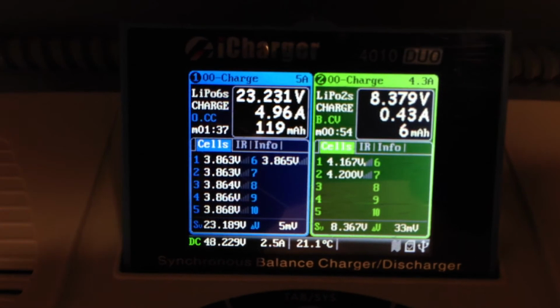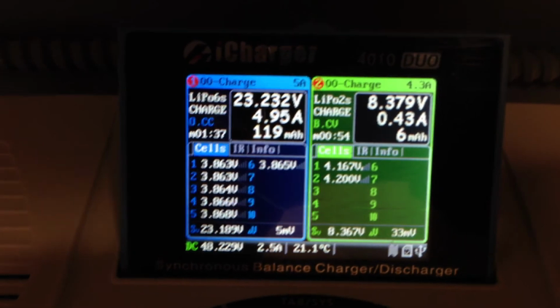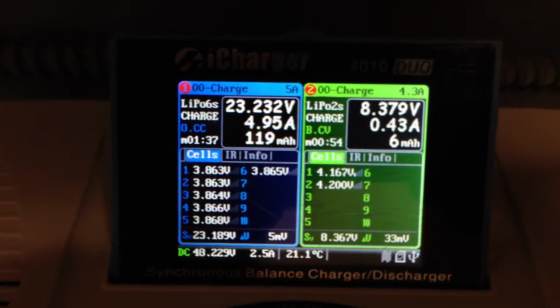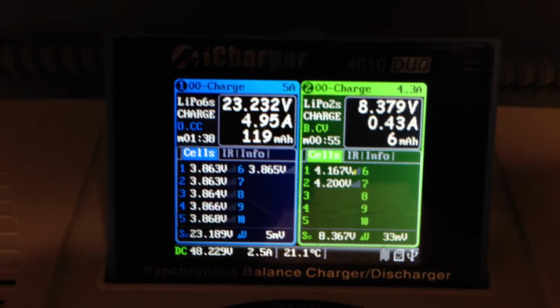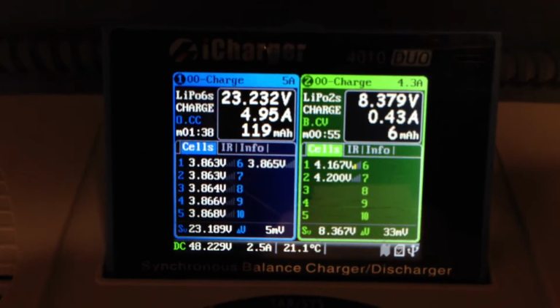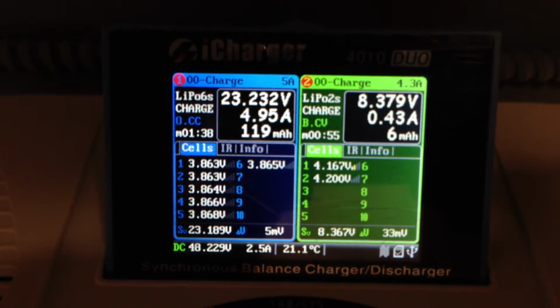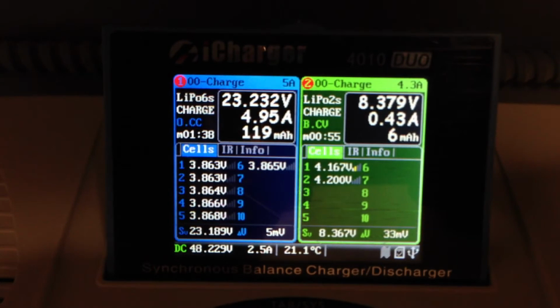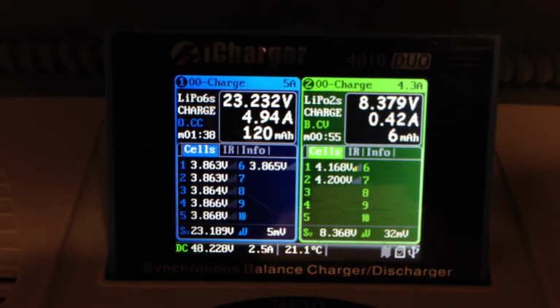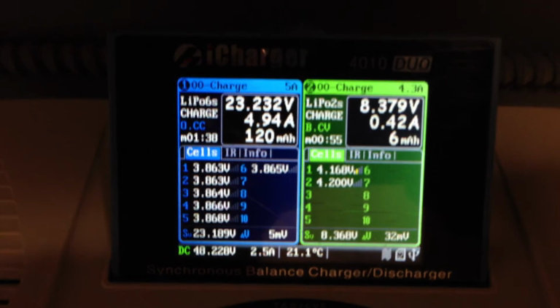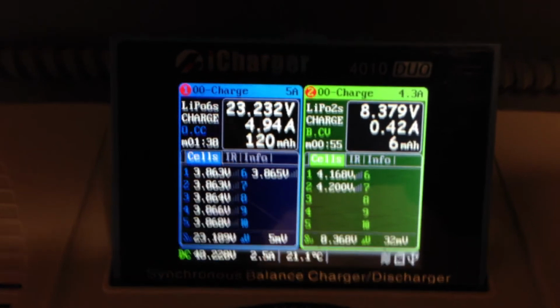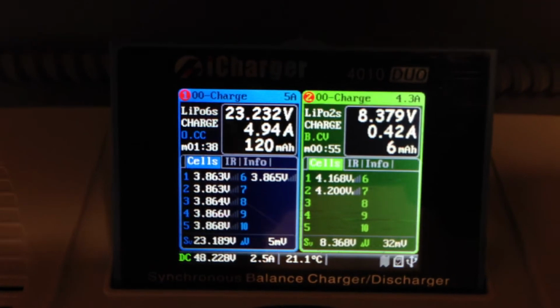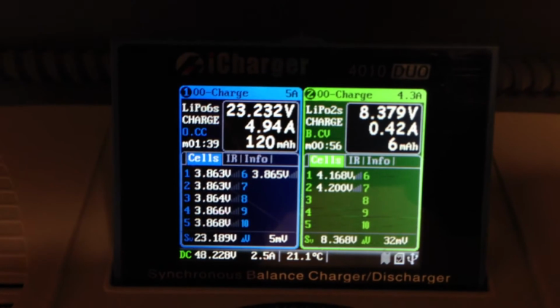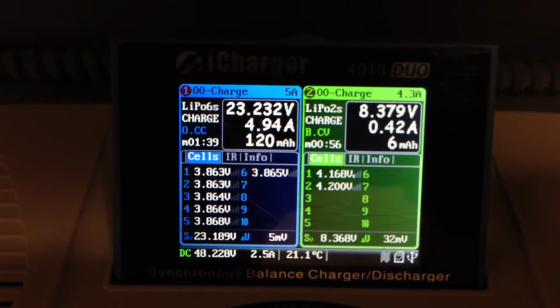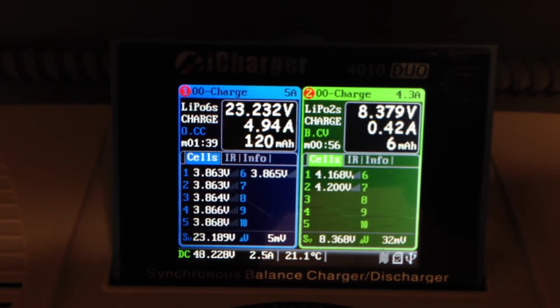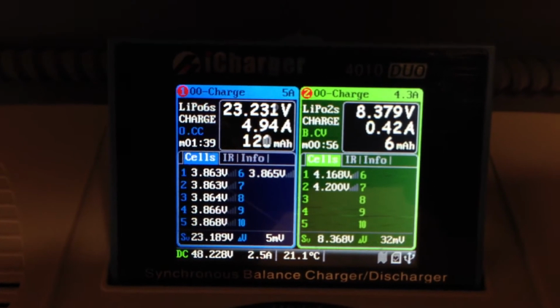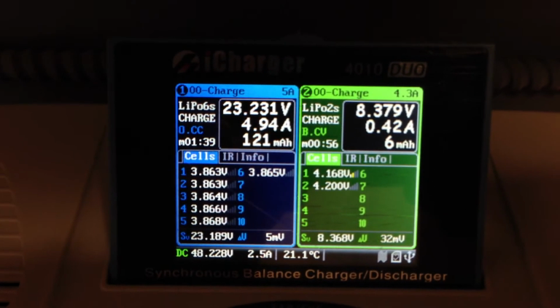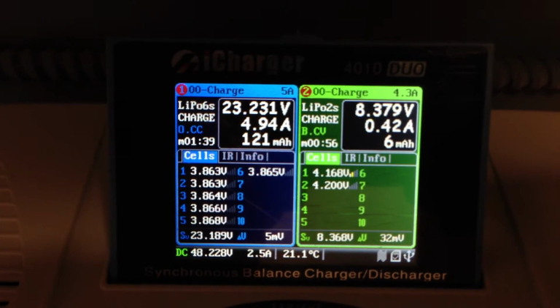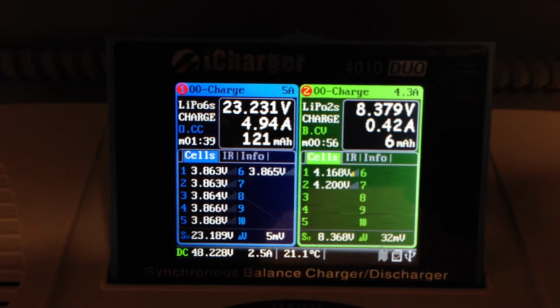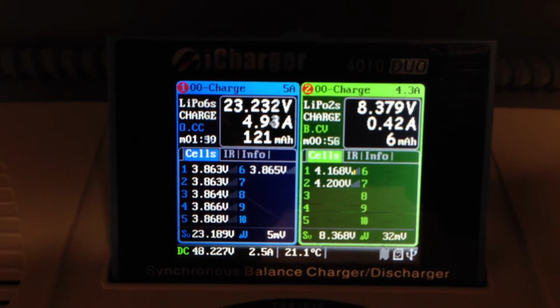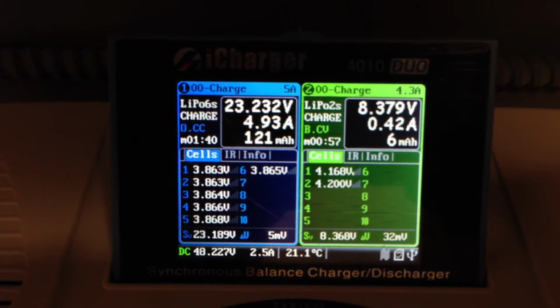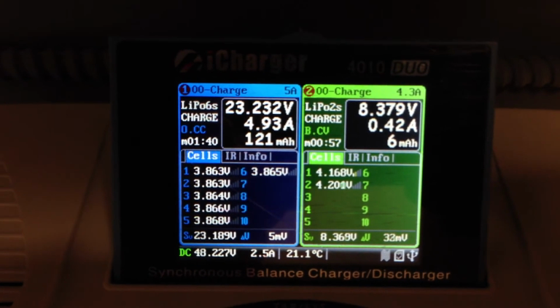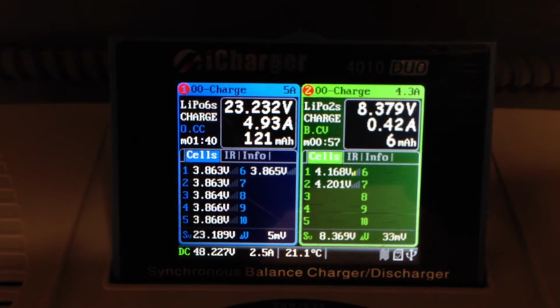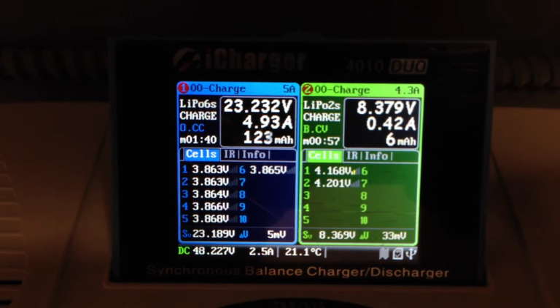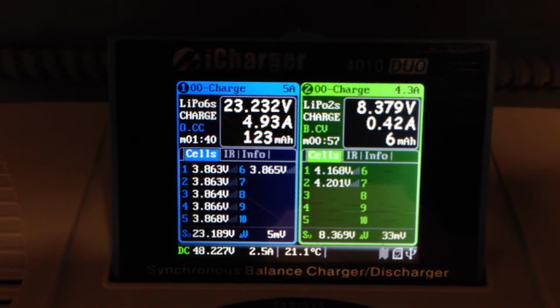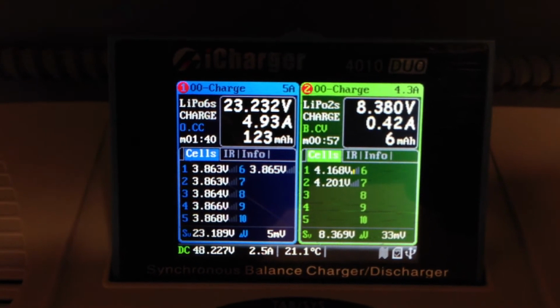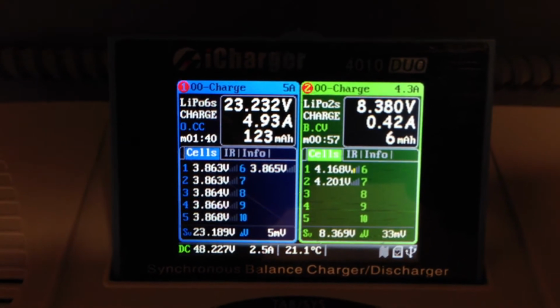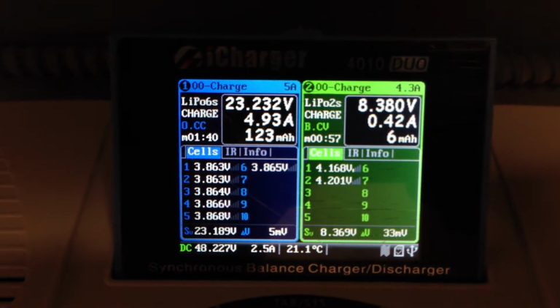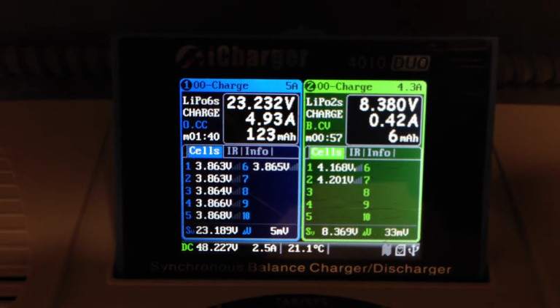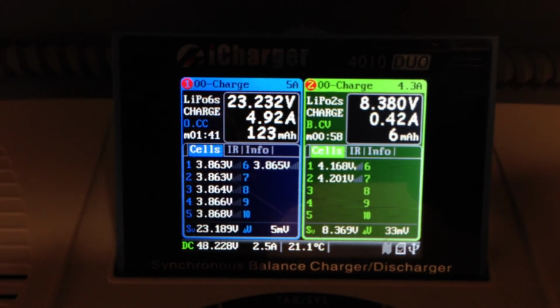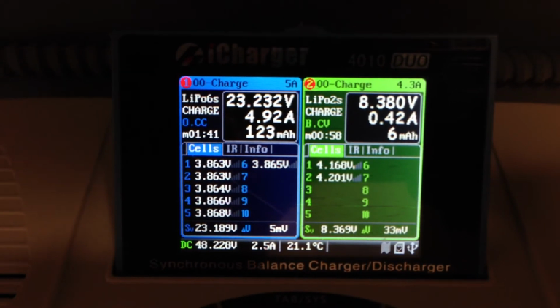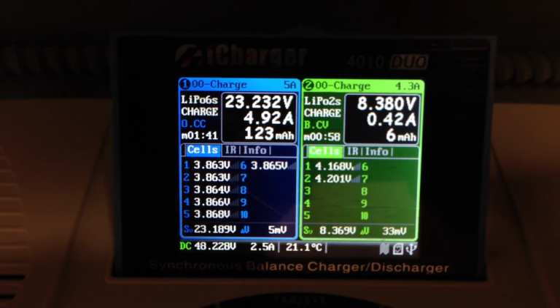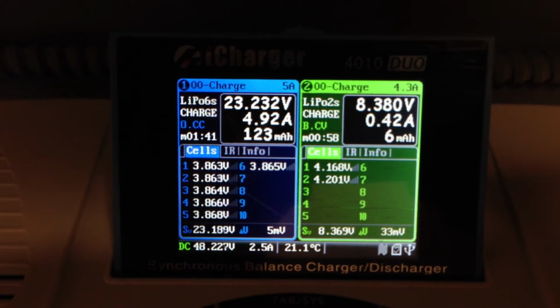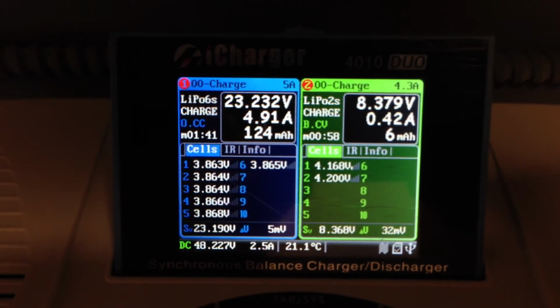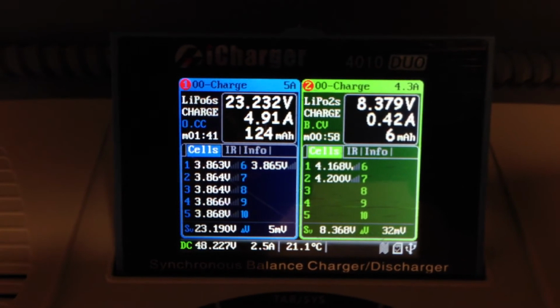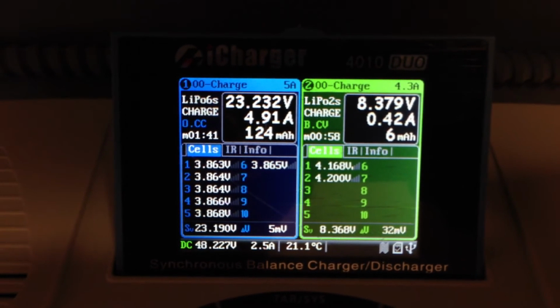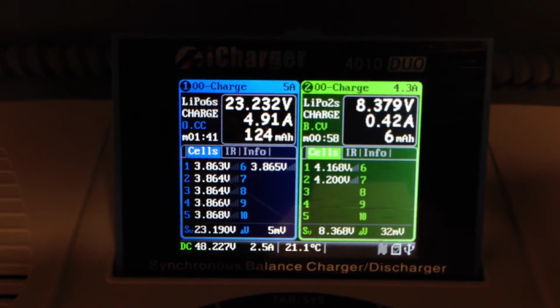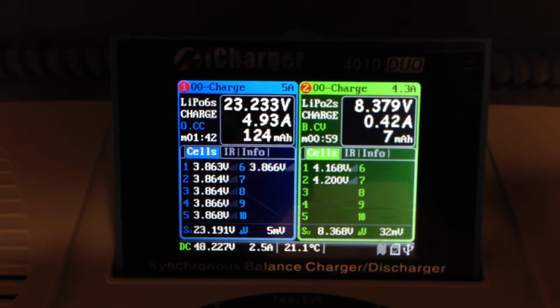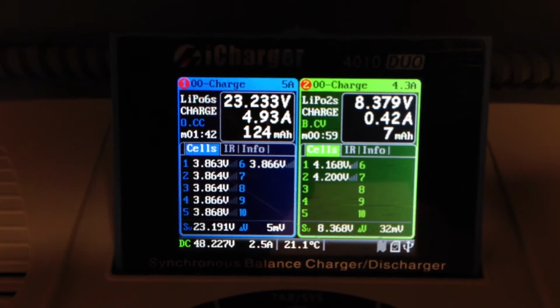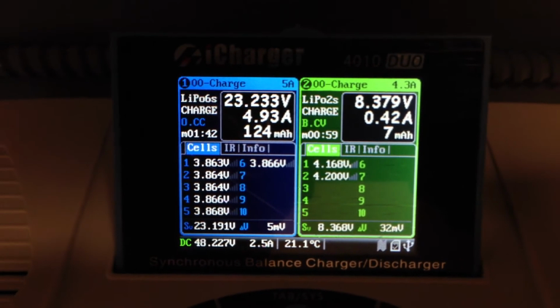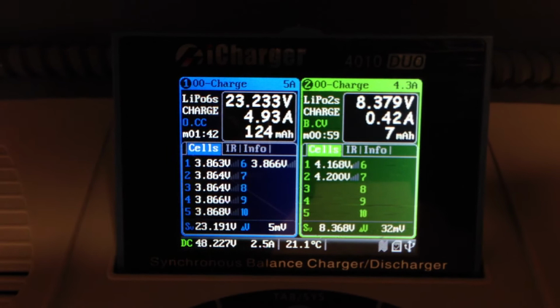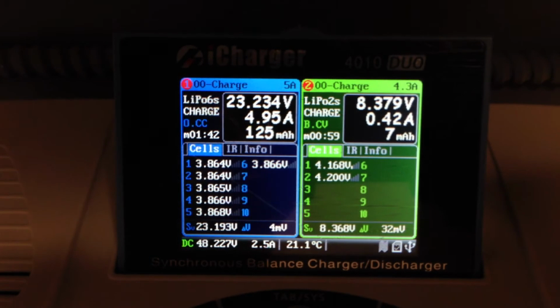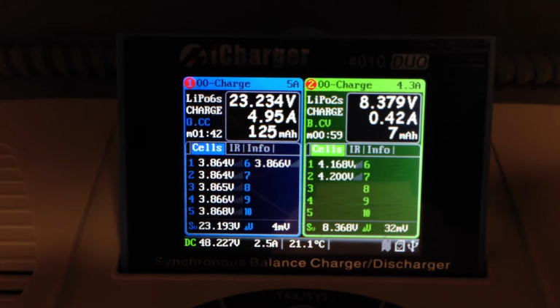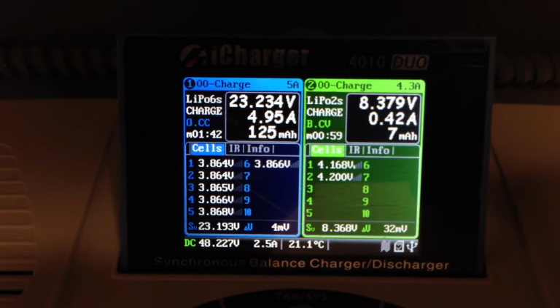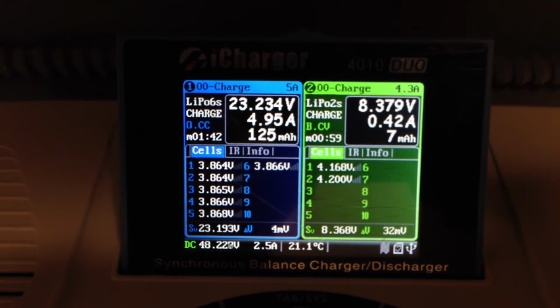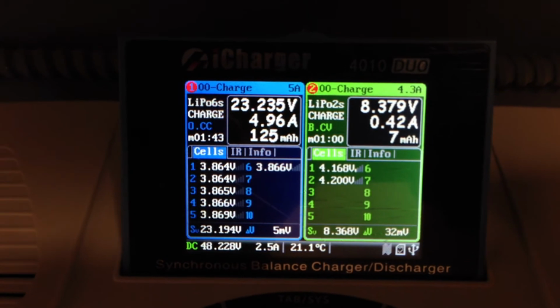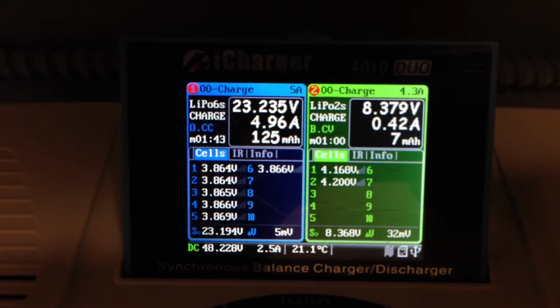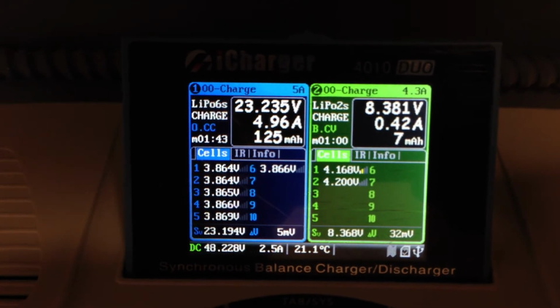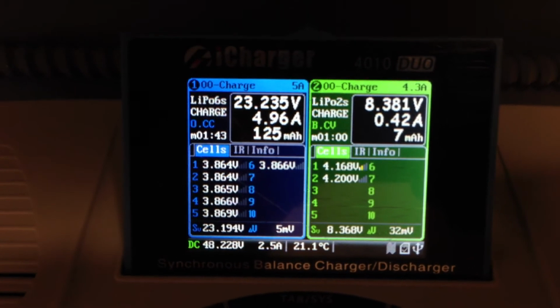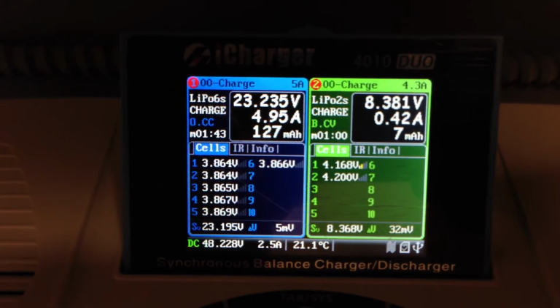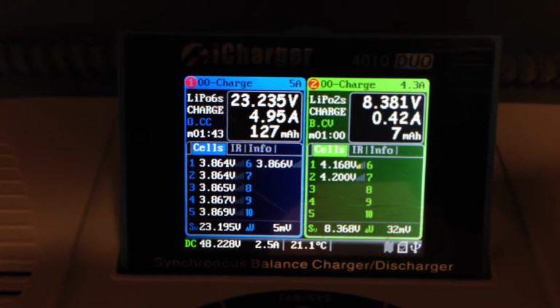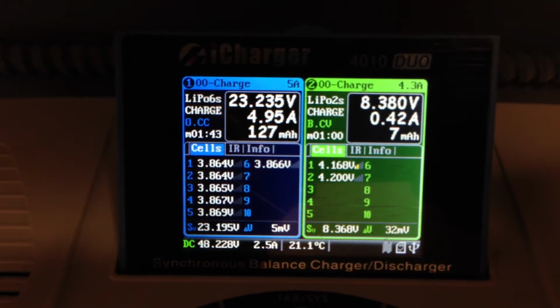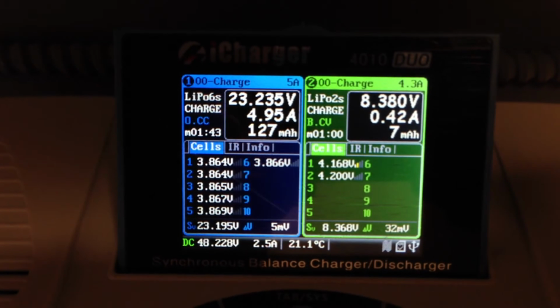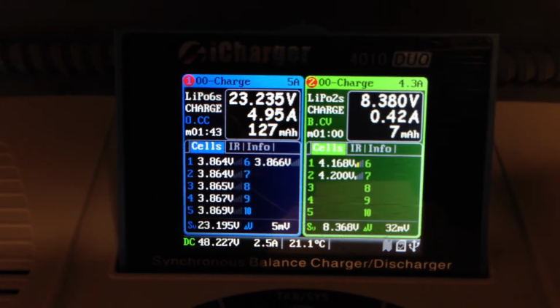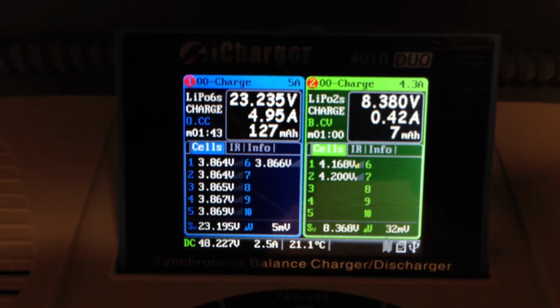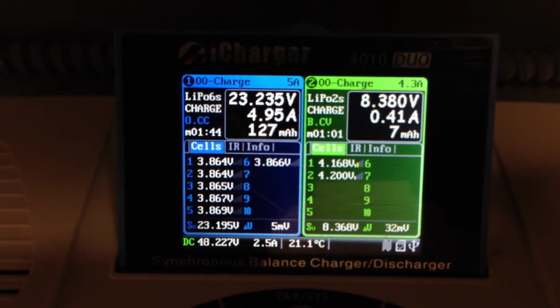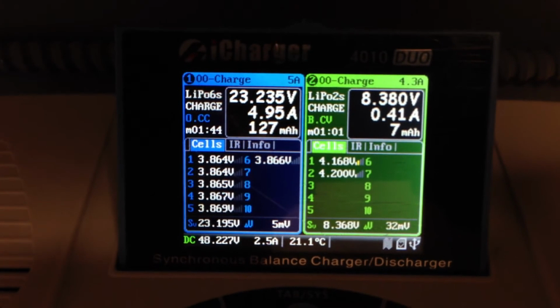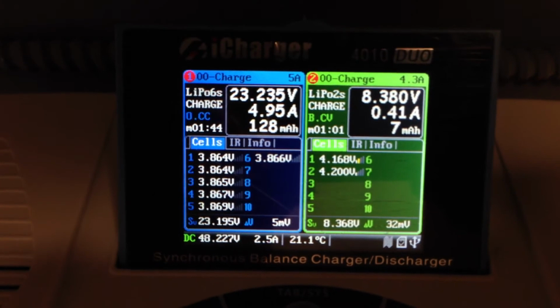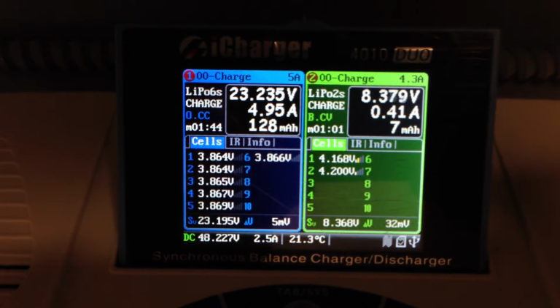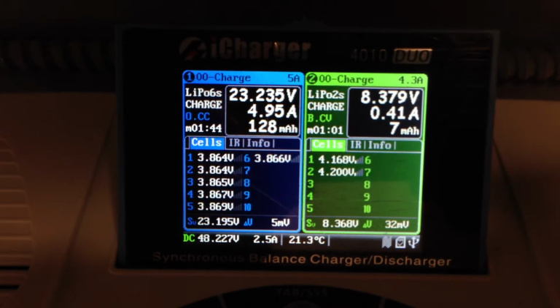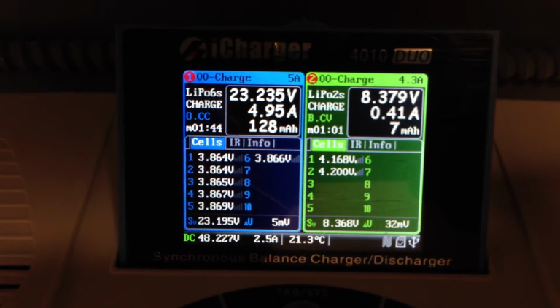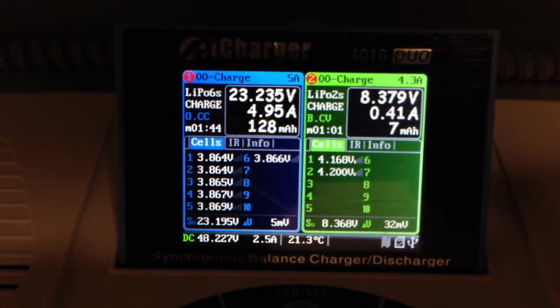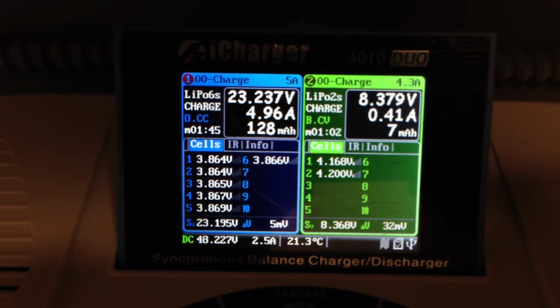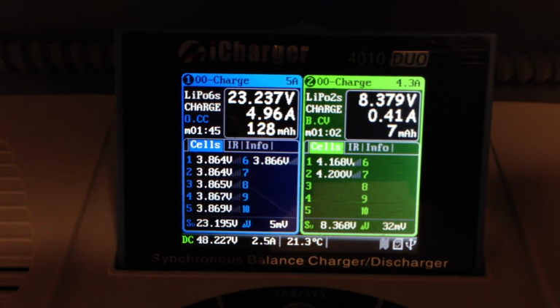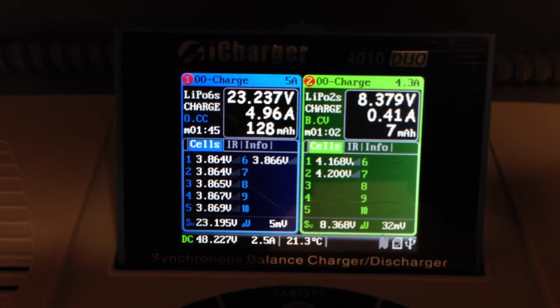The display on the iCharger is very easy to read. As you can see here, it's a nice, clear, legible LCD display.